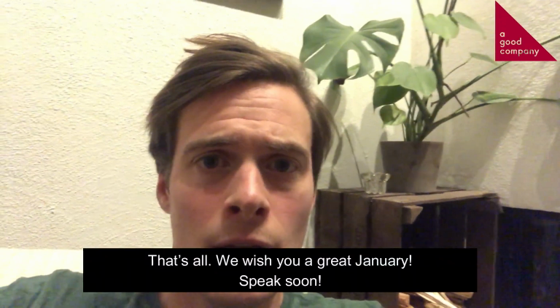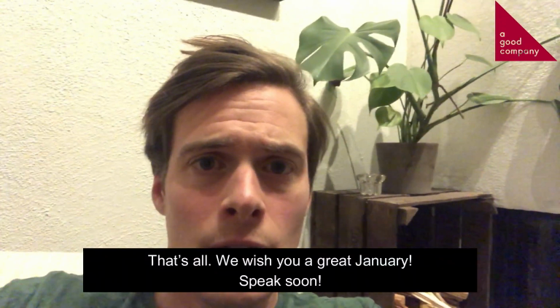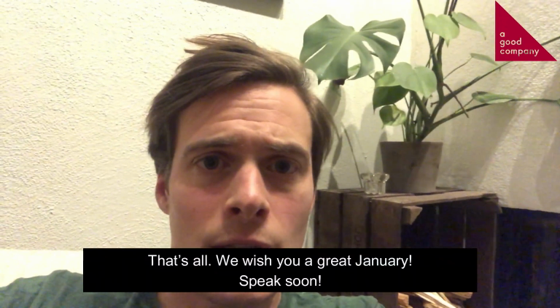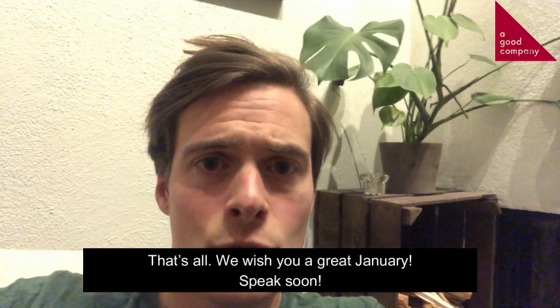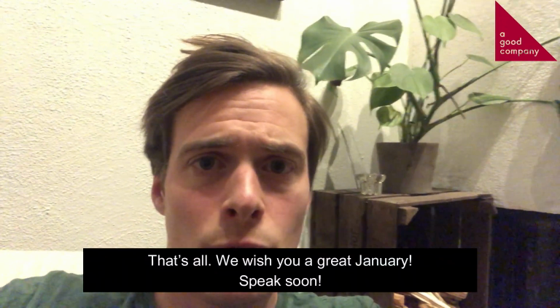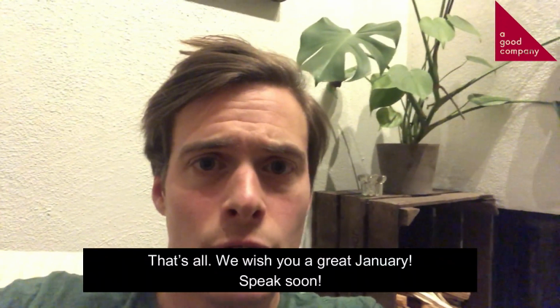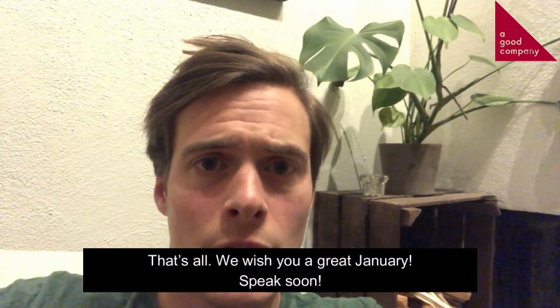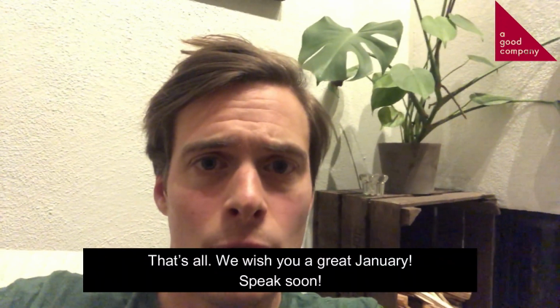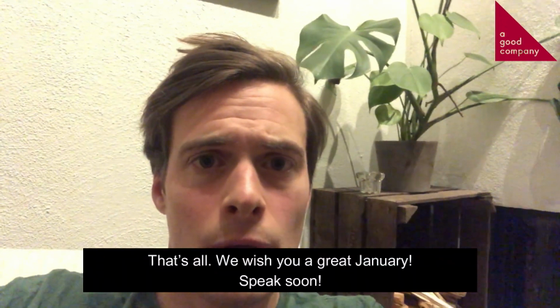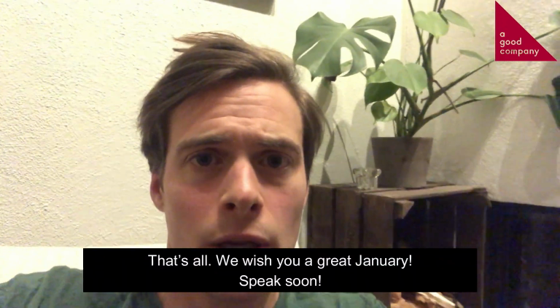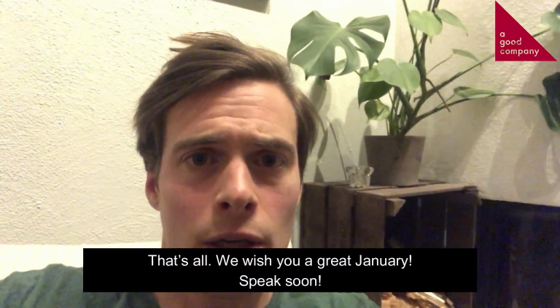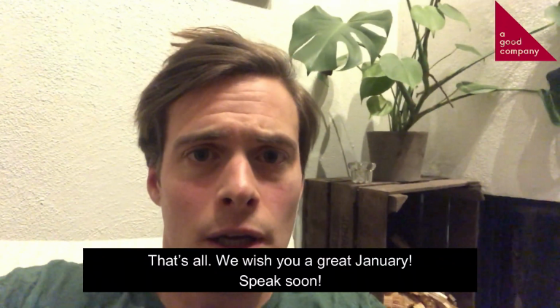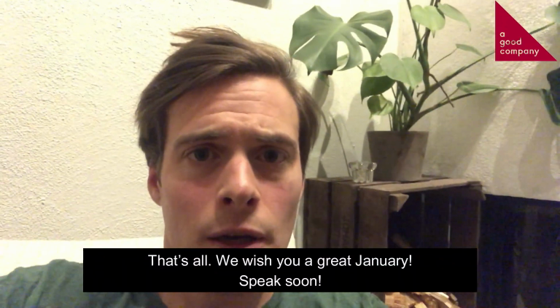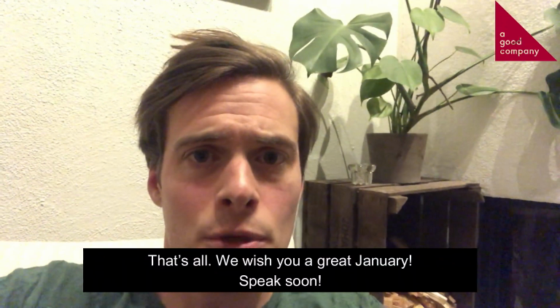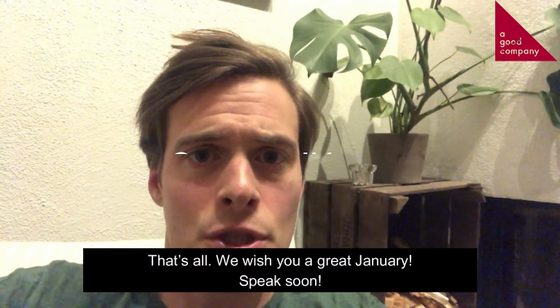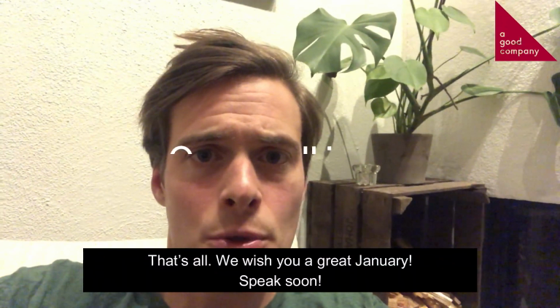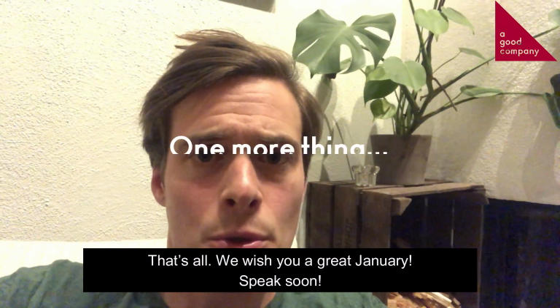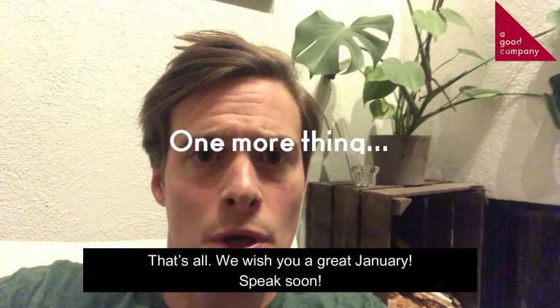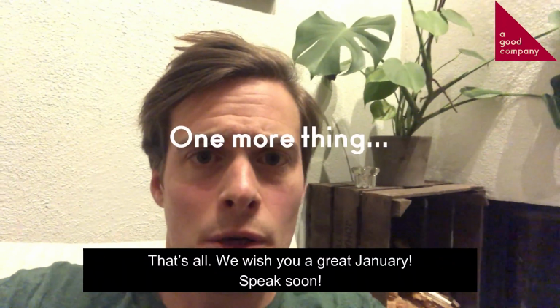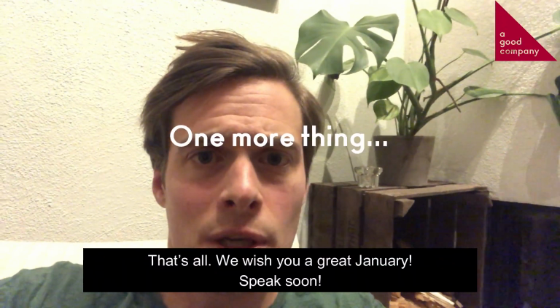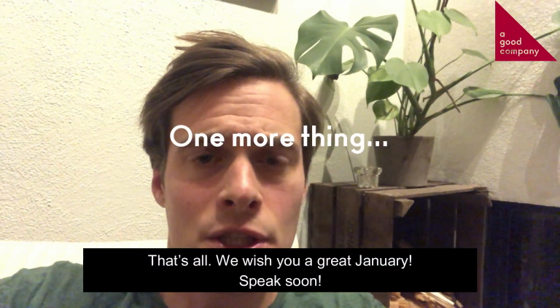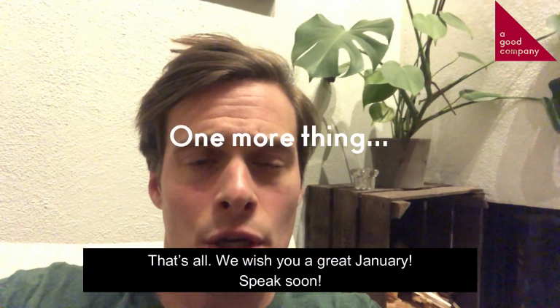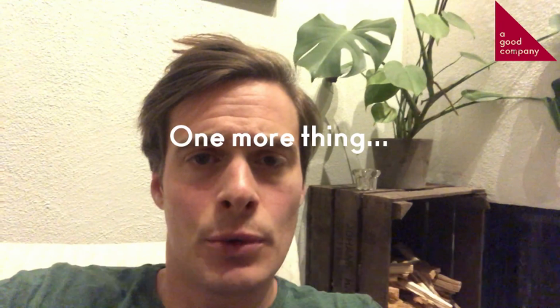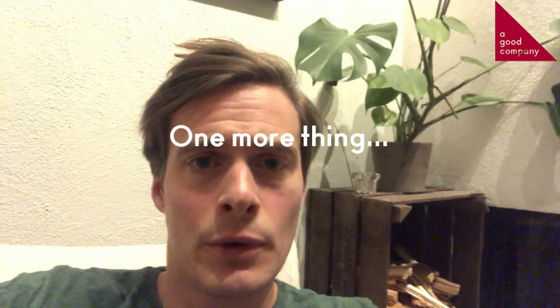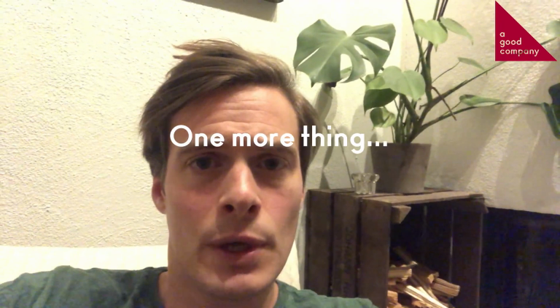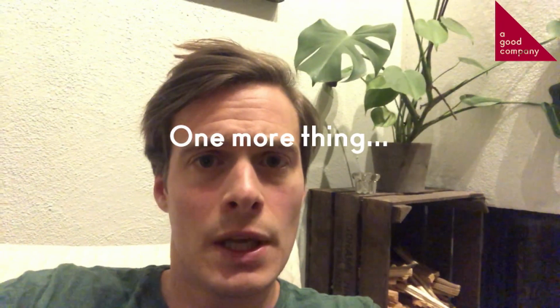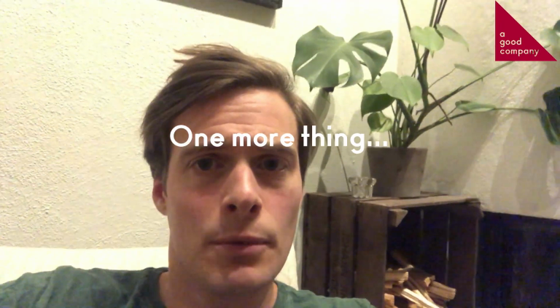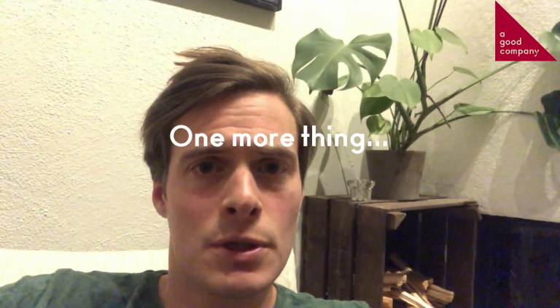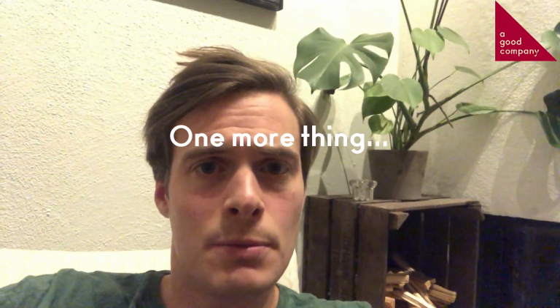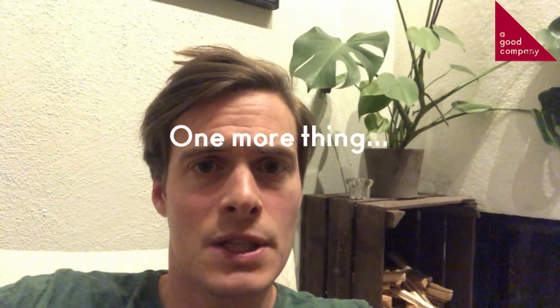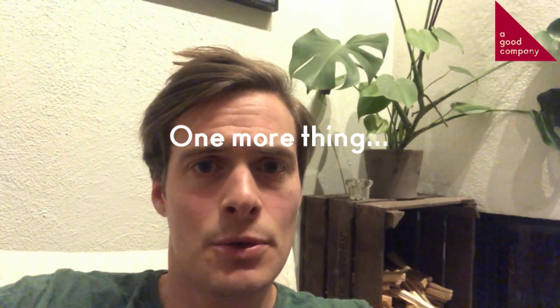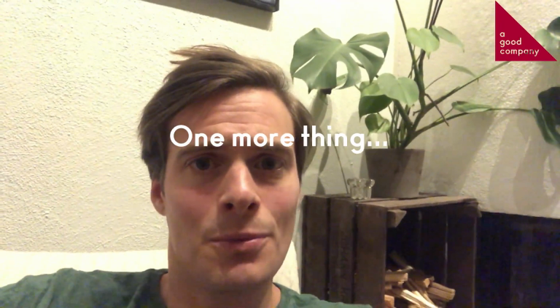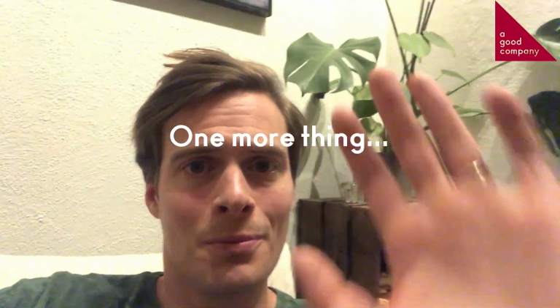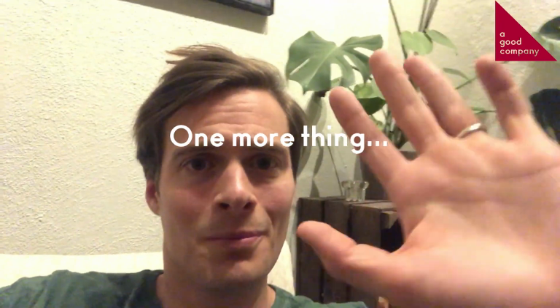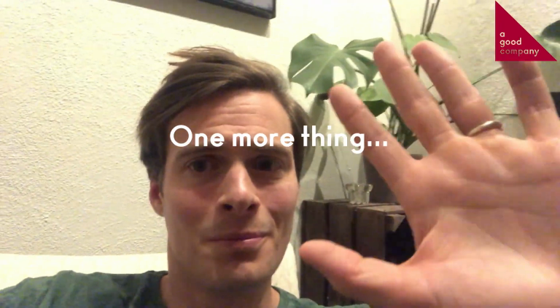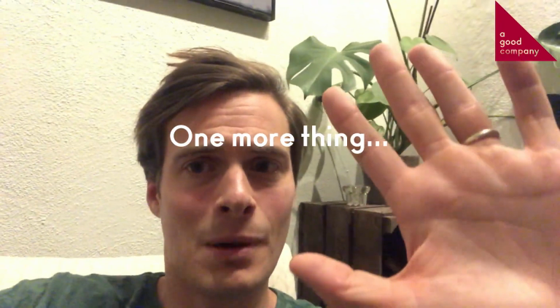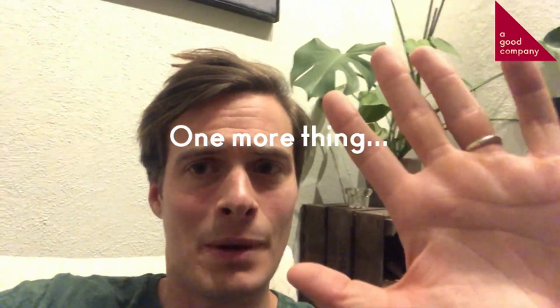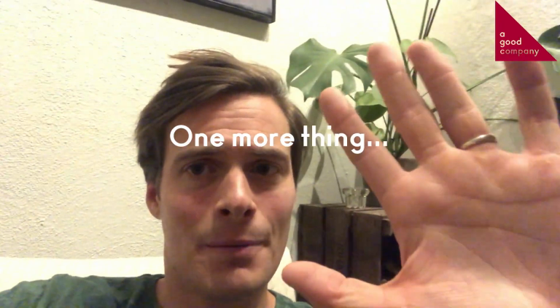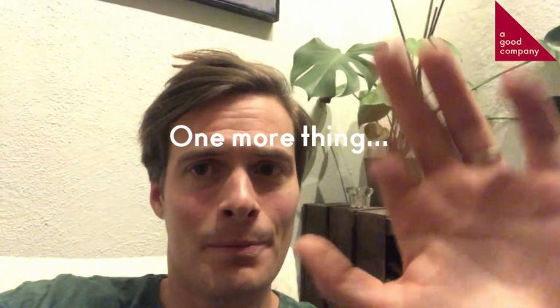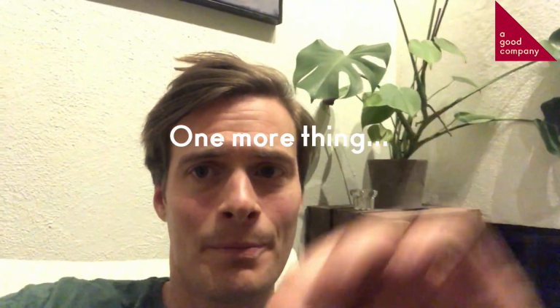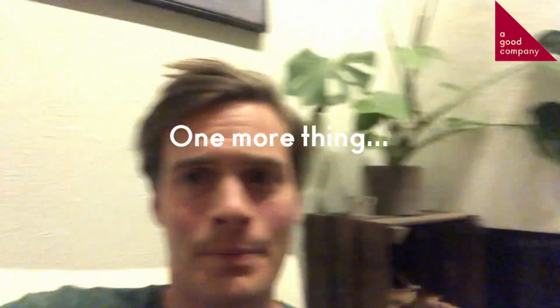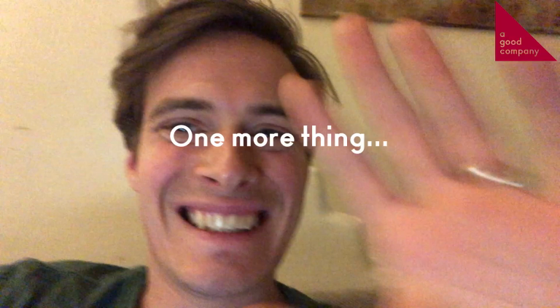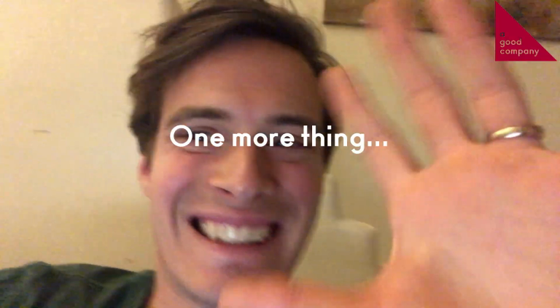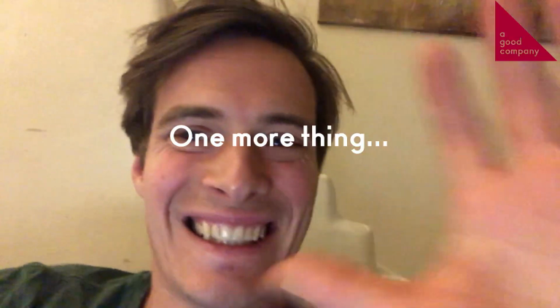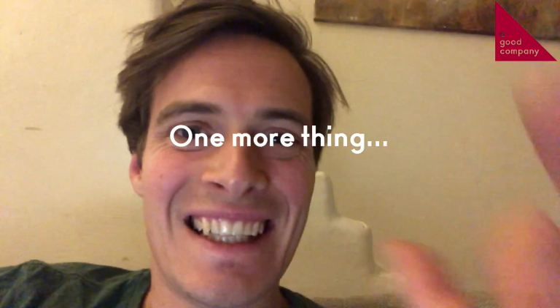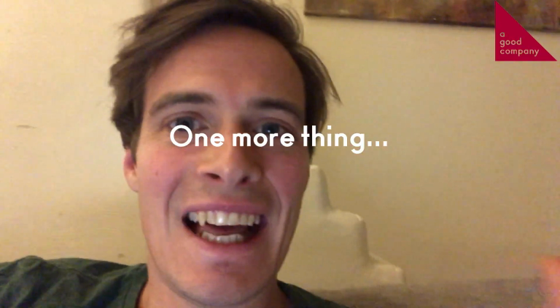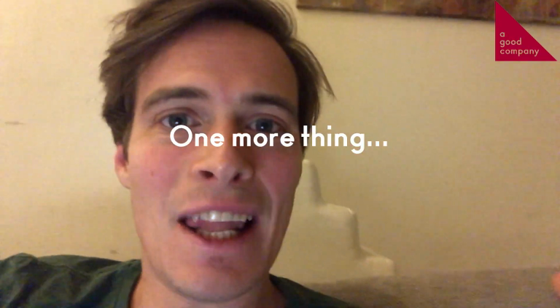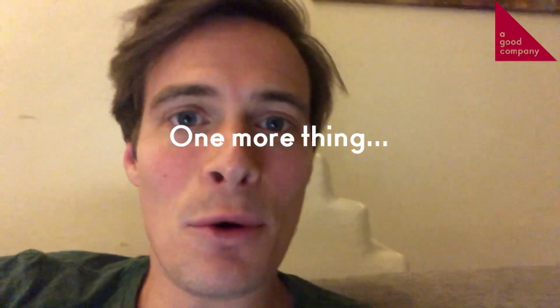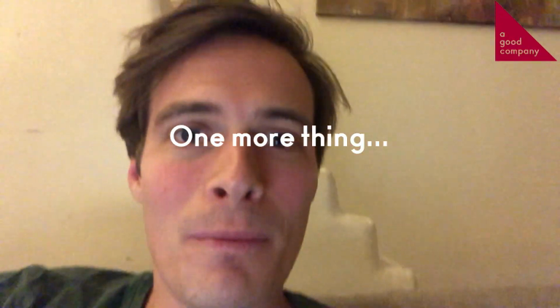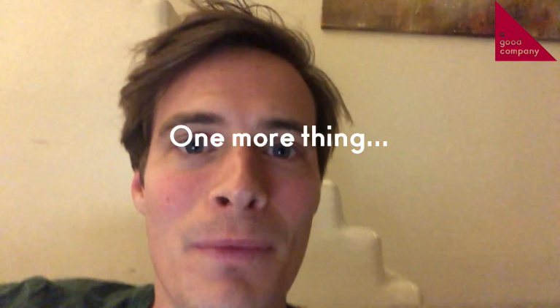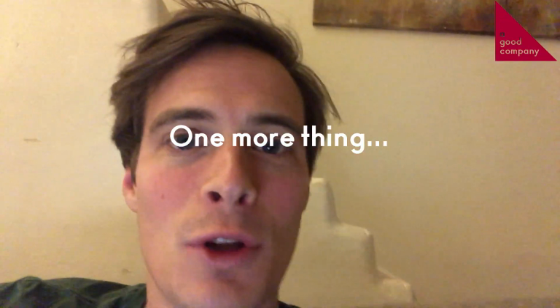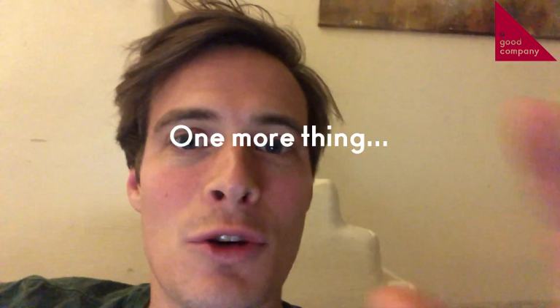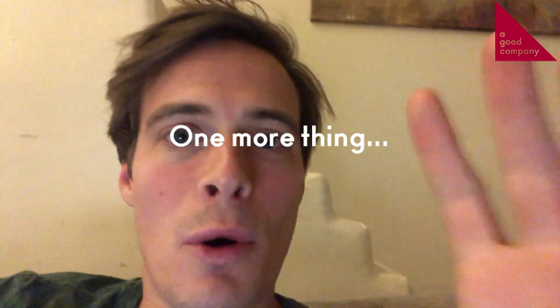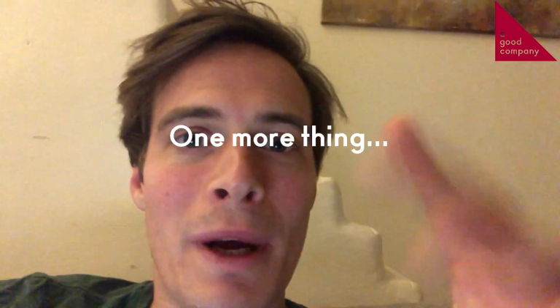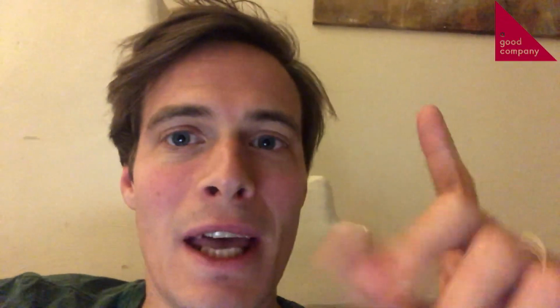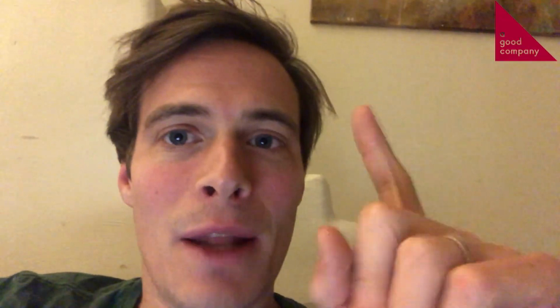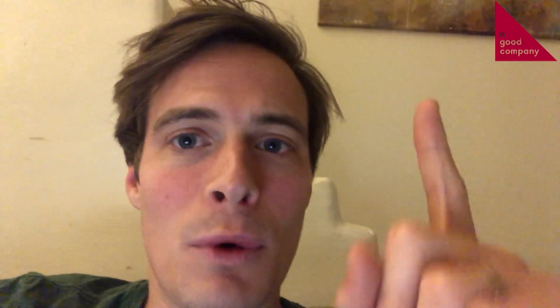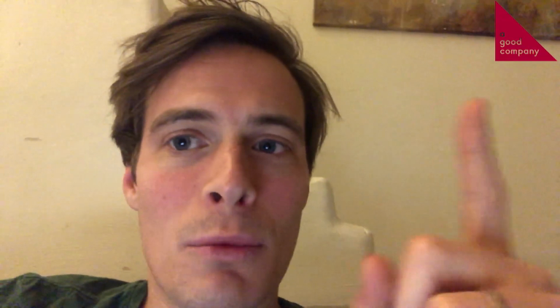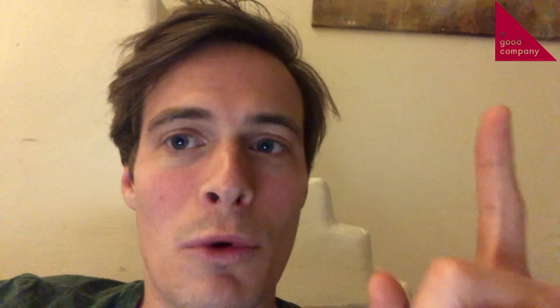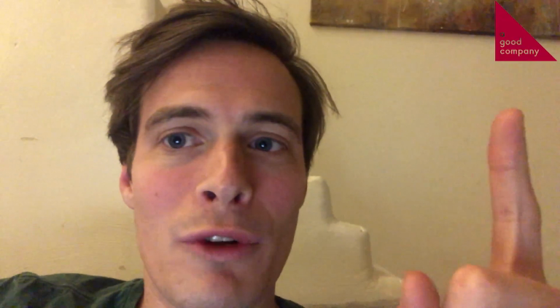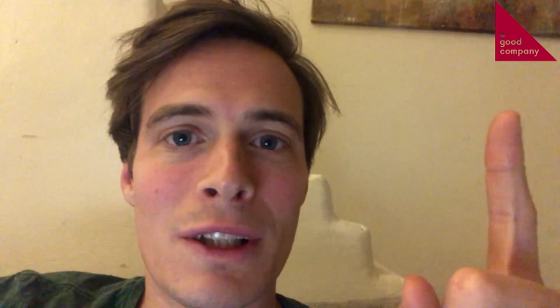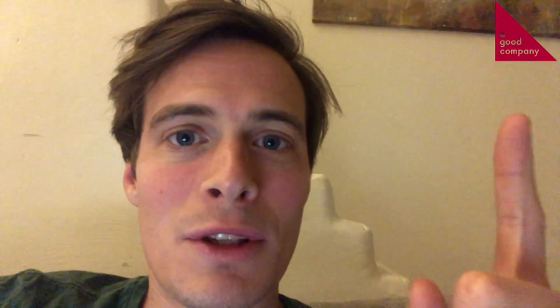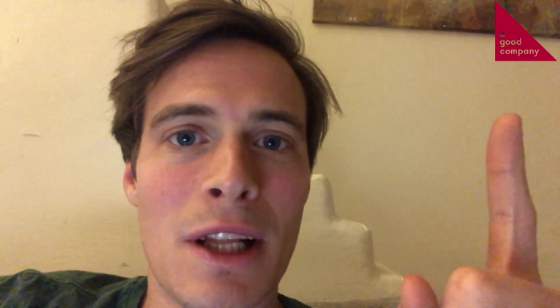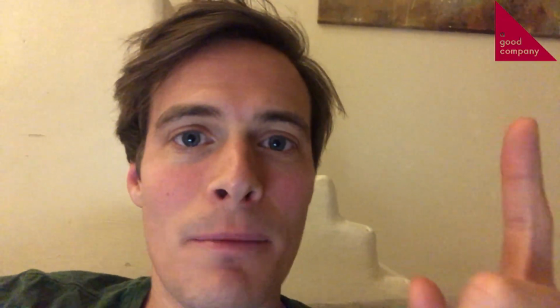That's all for now. I wish you a great January and we speak soon. Bye-bye. Hello — don't go away, I have one more thing to tell.